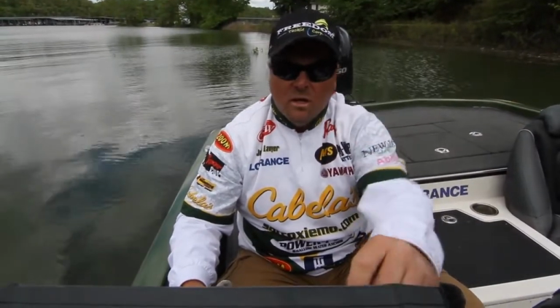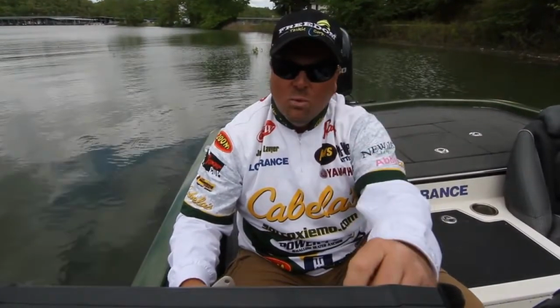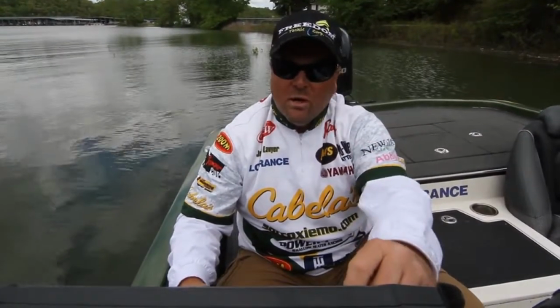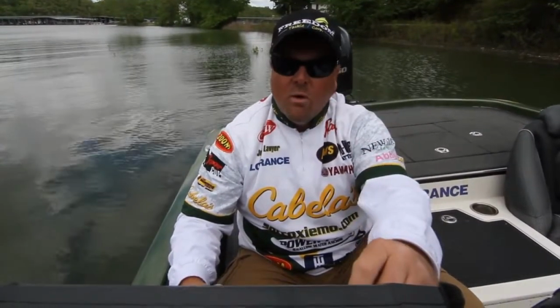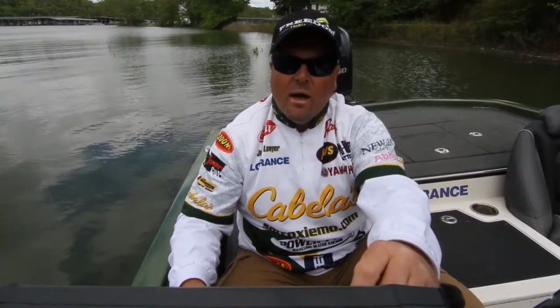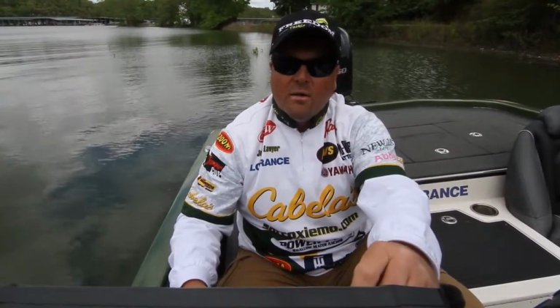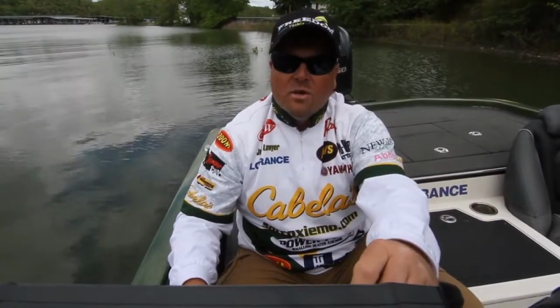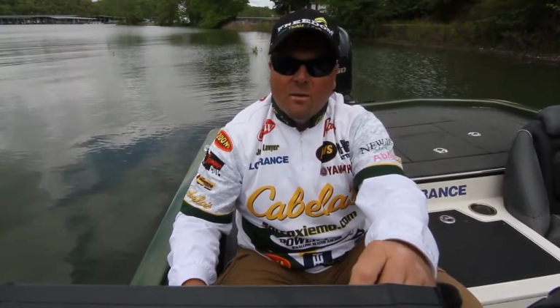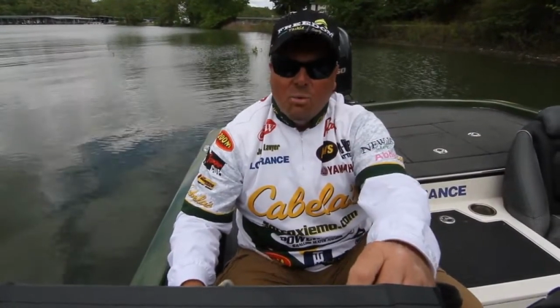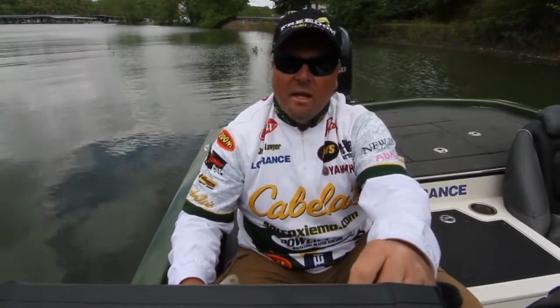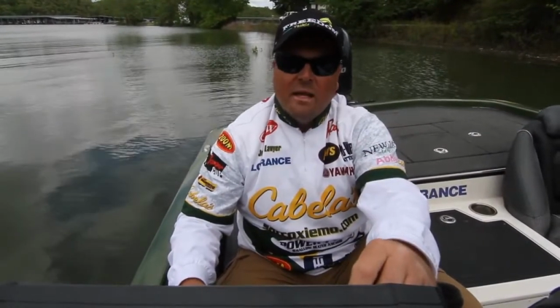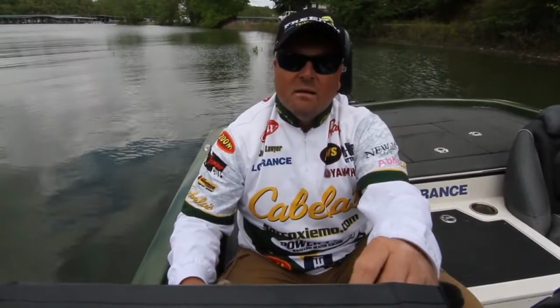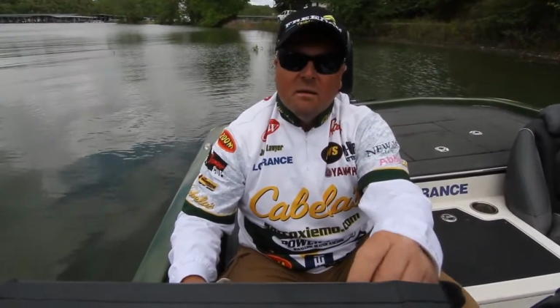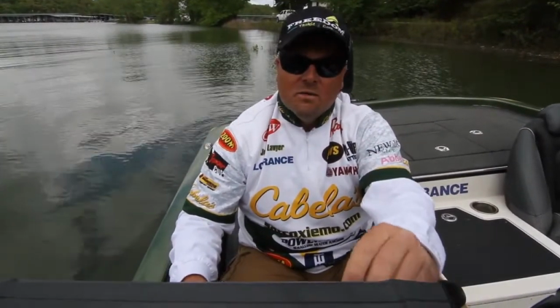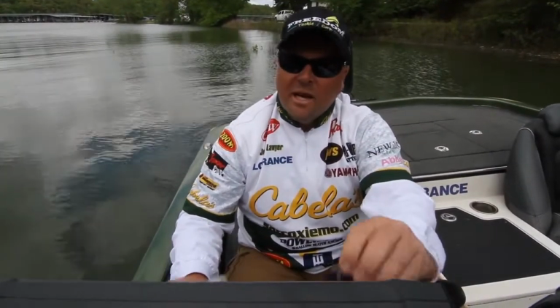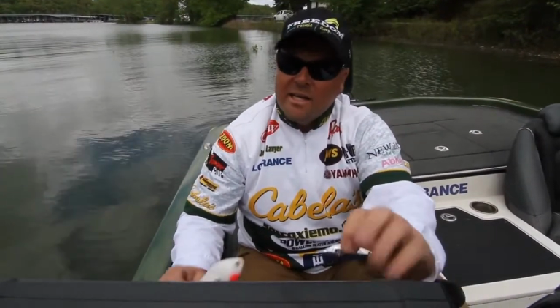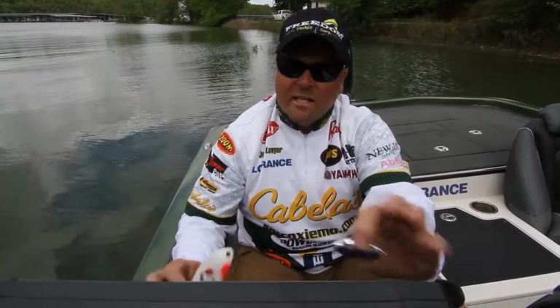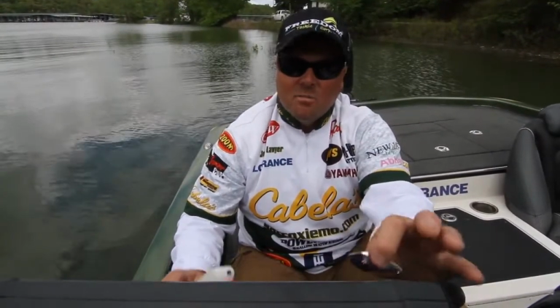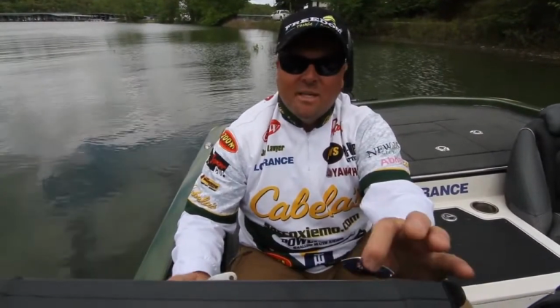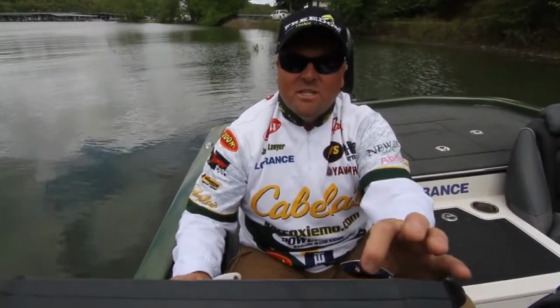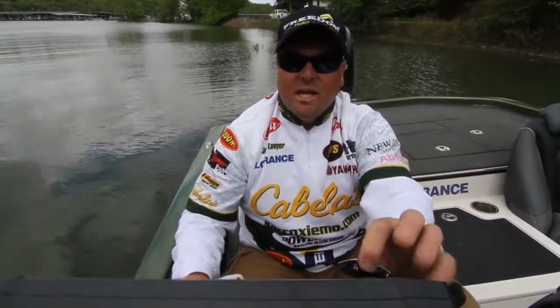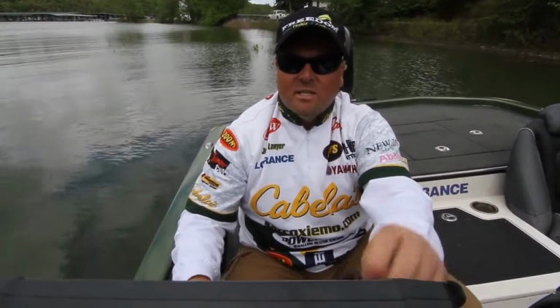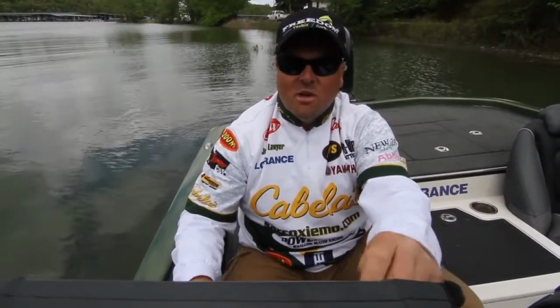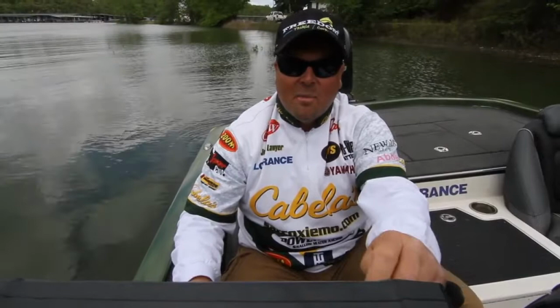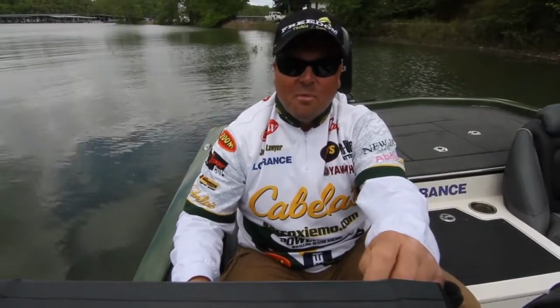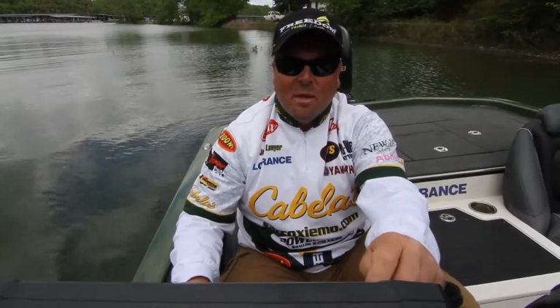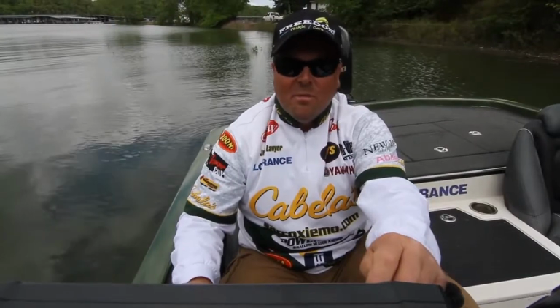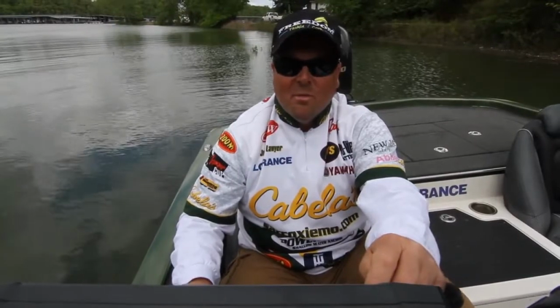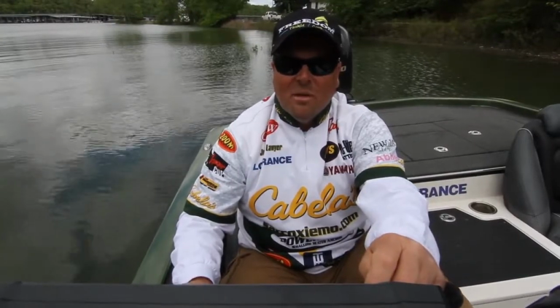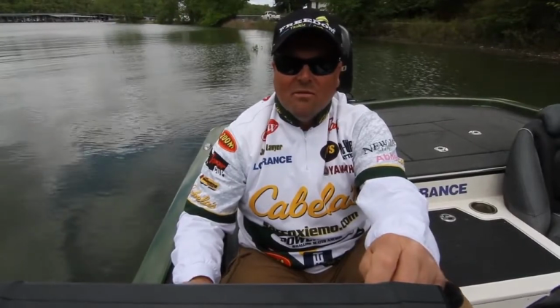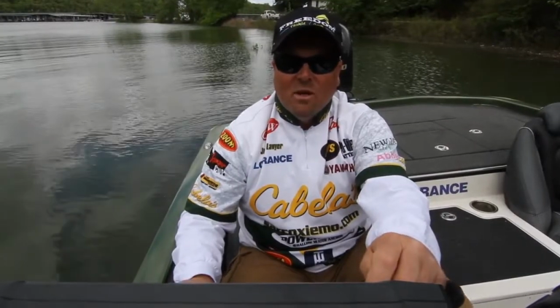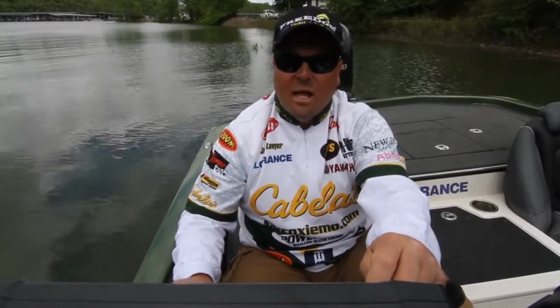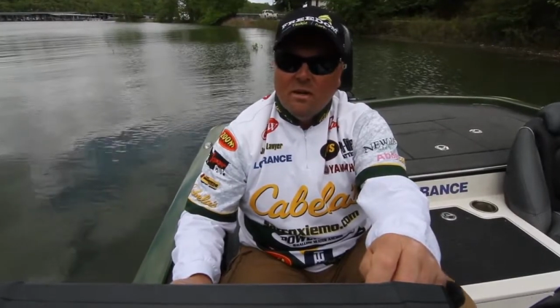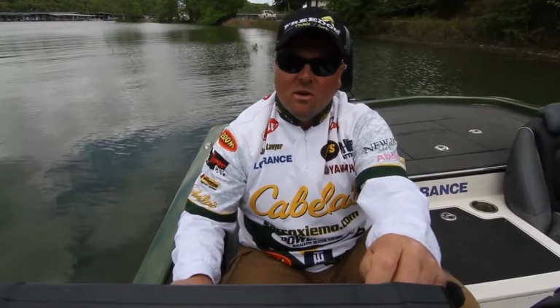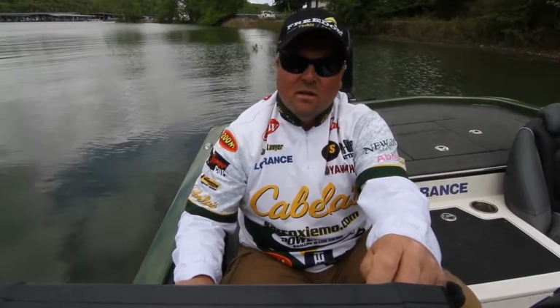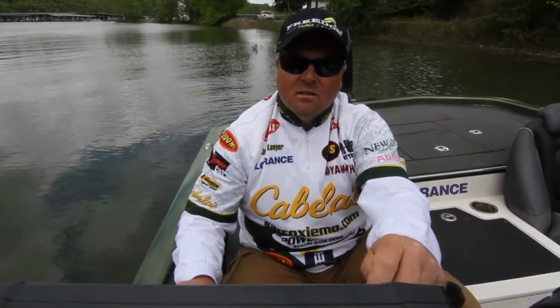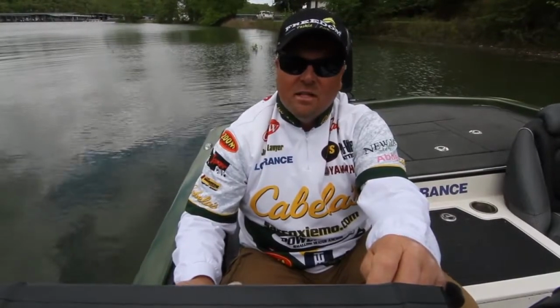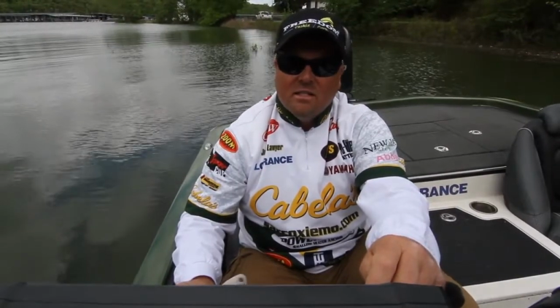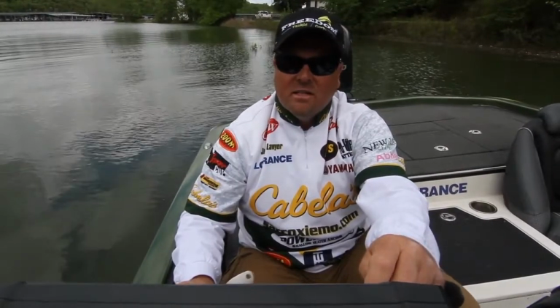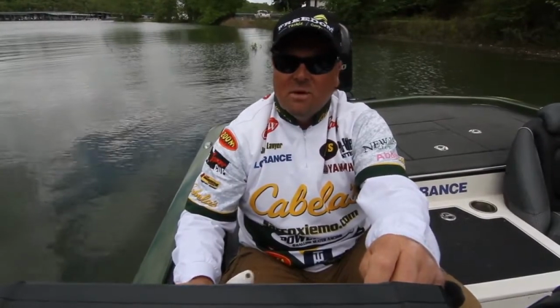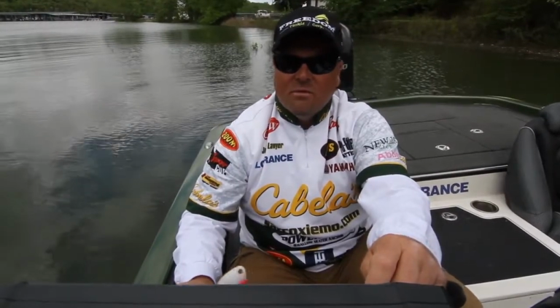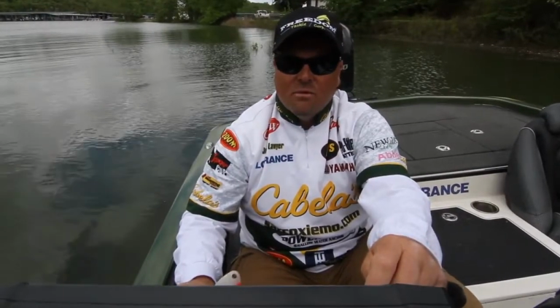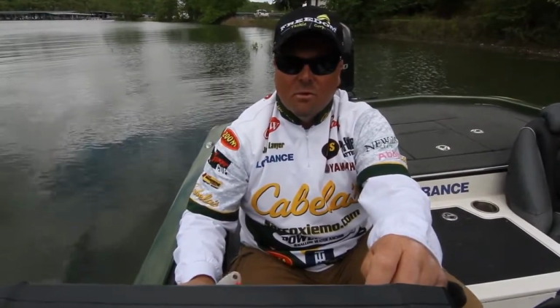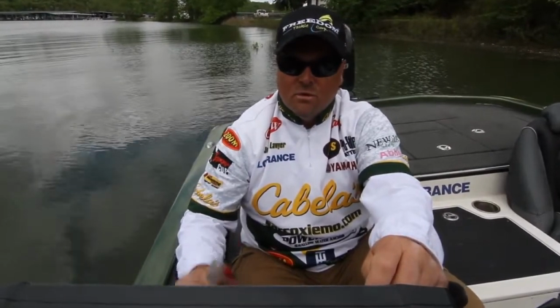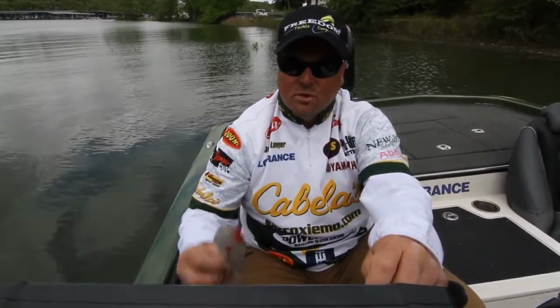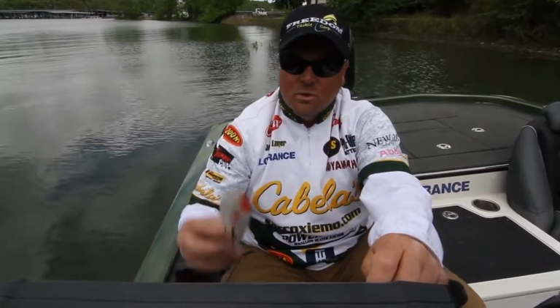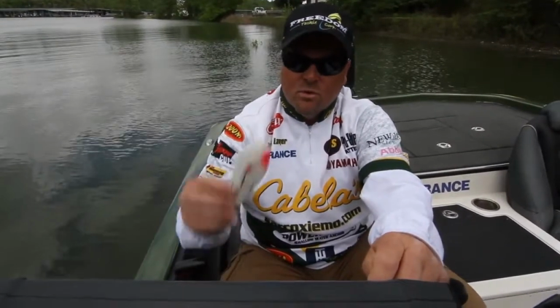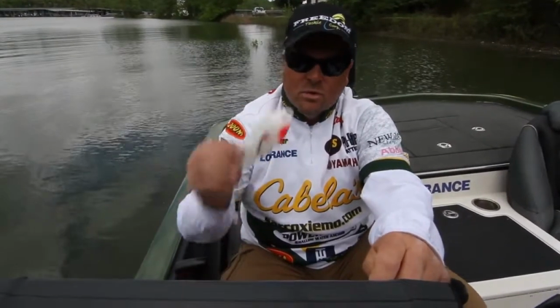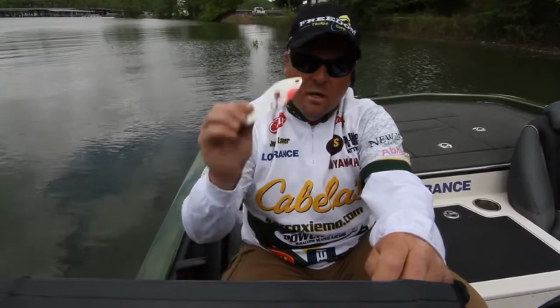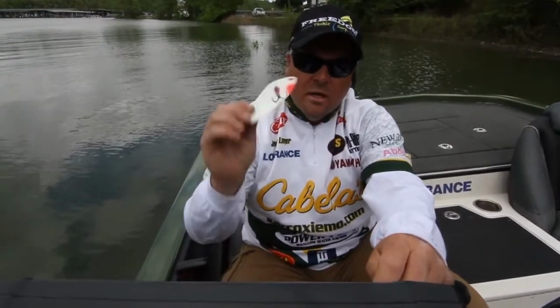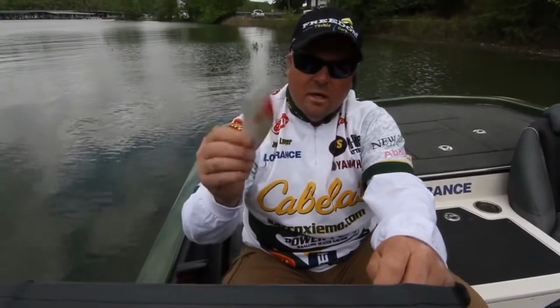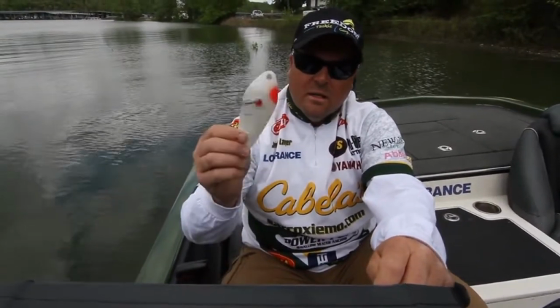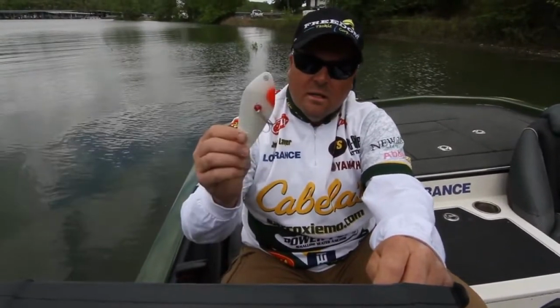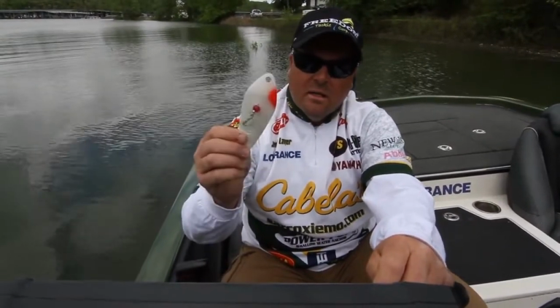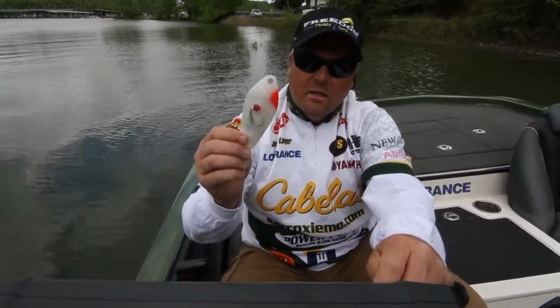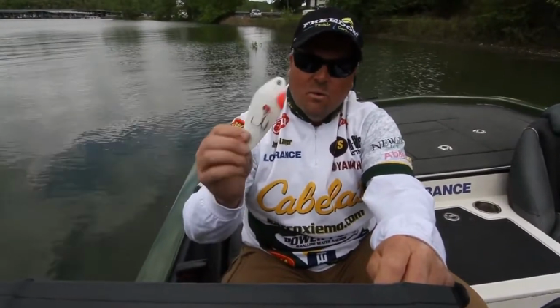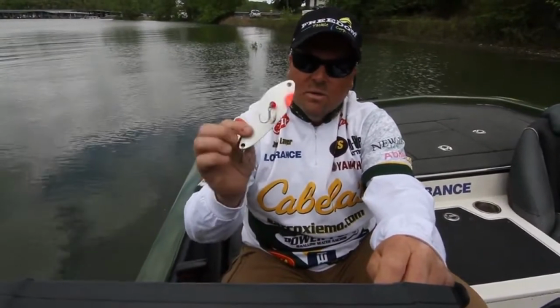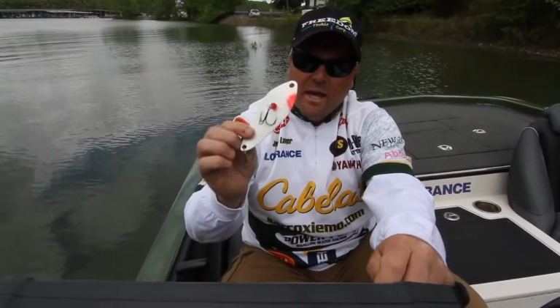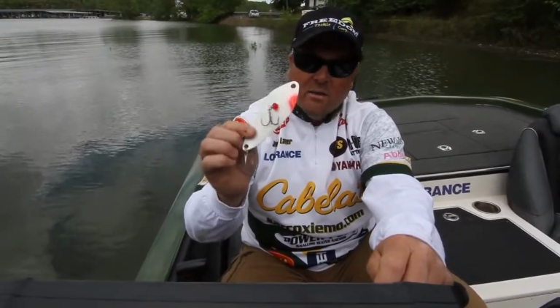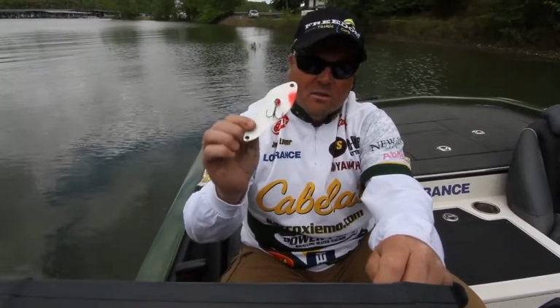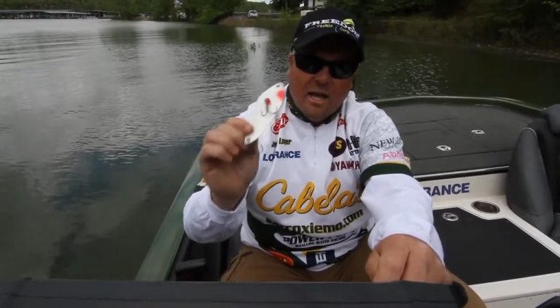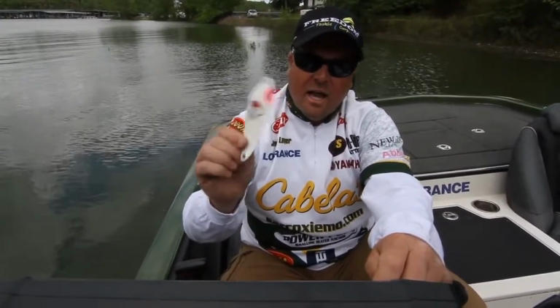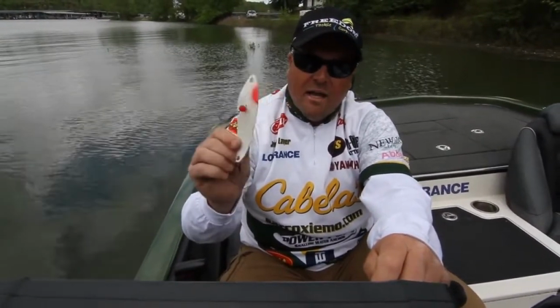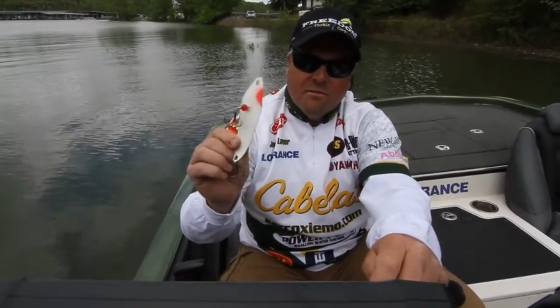You want to go out and try and win and catch a big giant striper maybe on Beaver Lake or out on the Tennessee River, throw it in the schoolers. You want the ounce and a half.